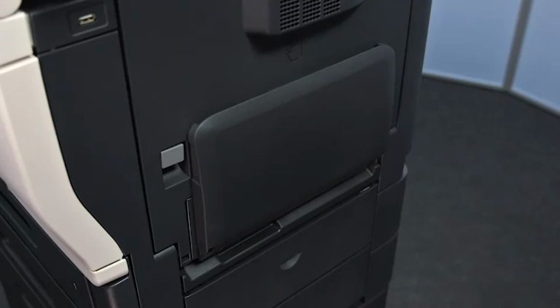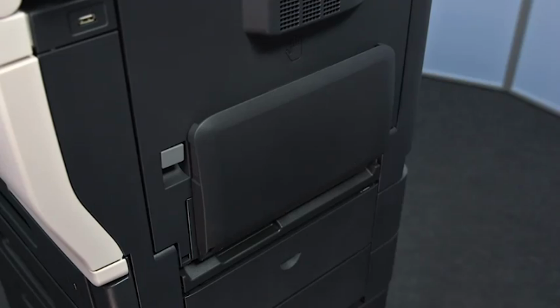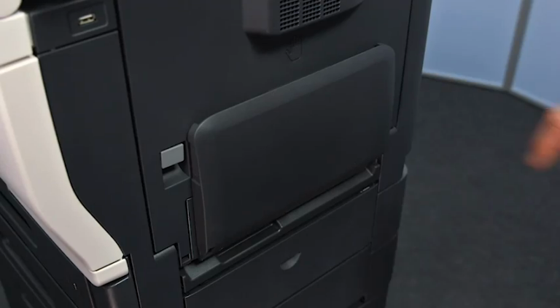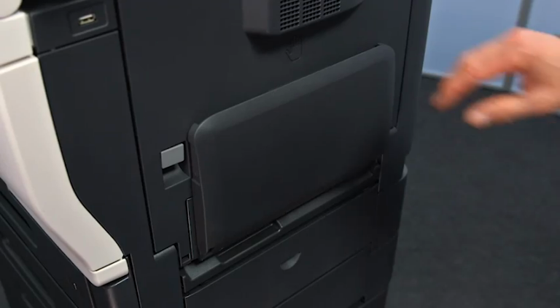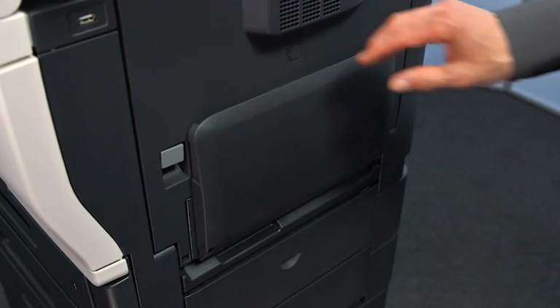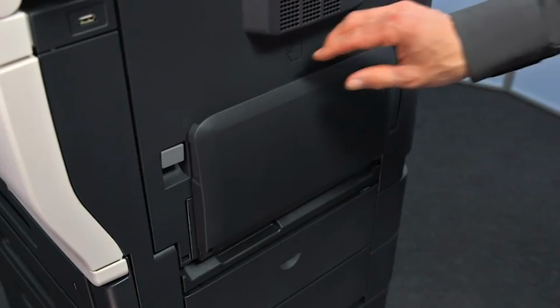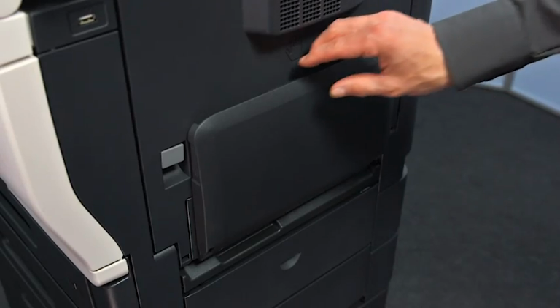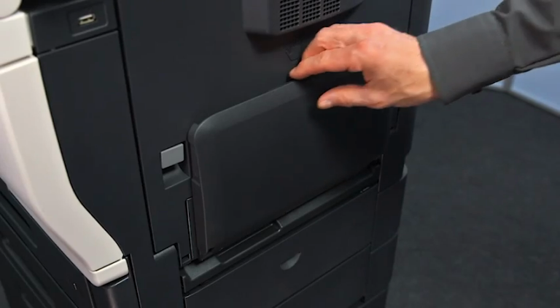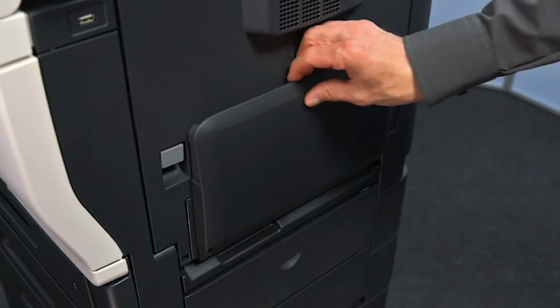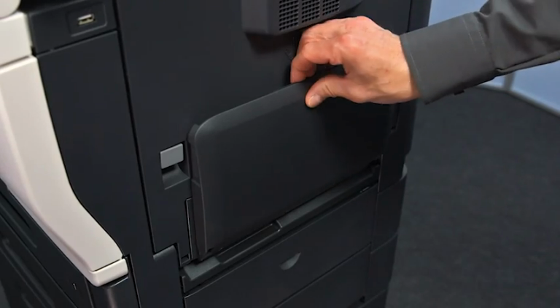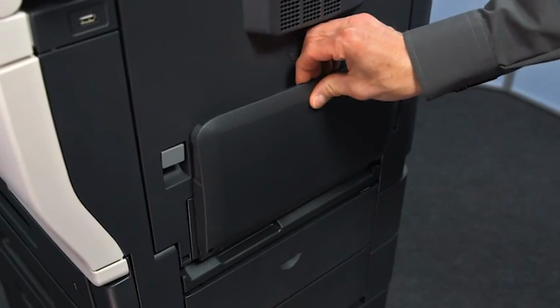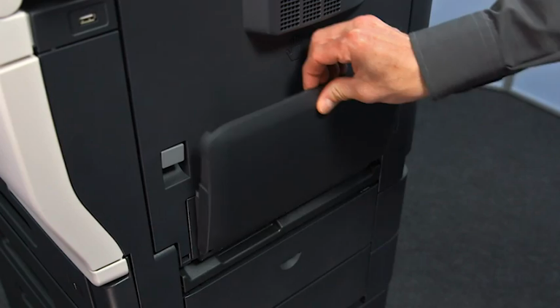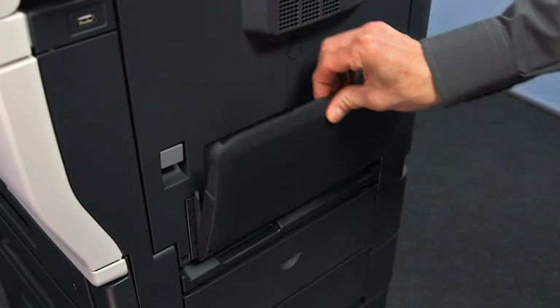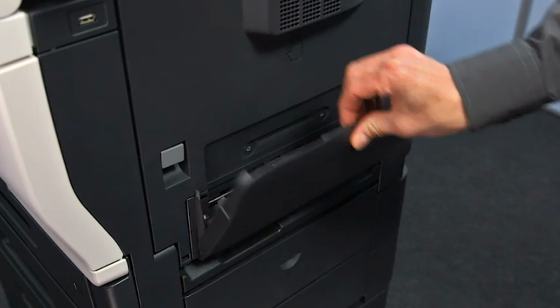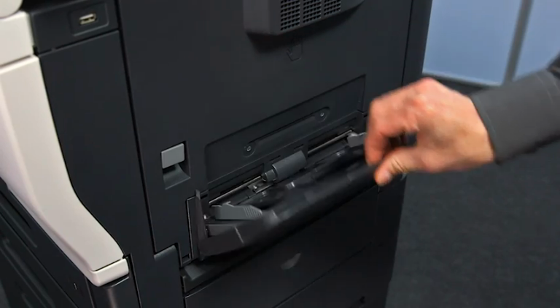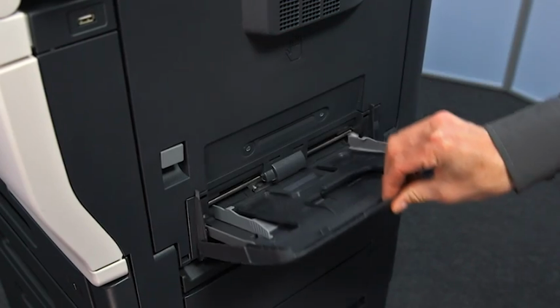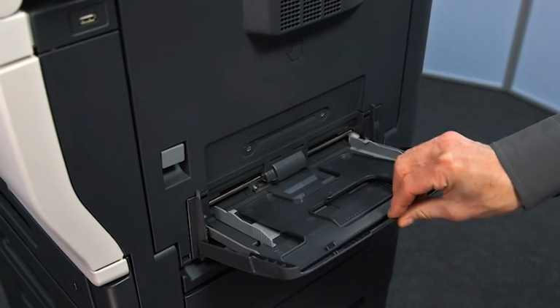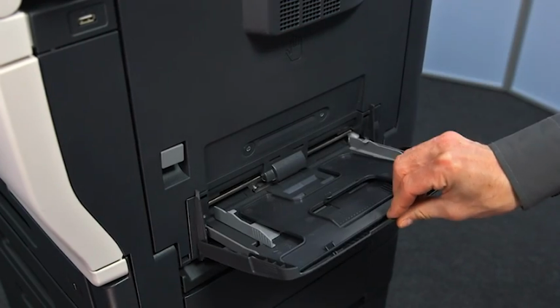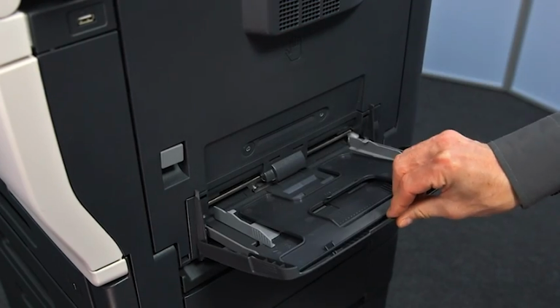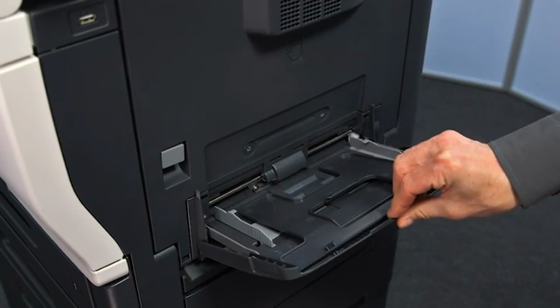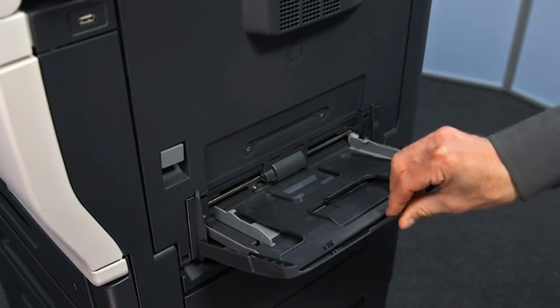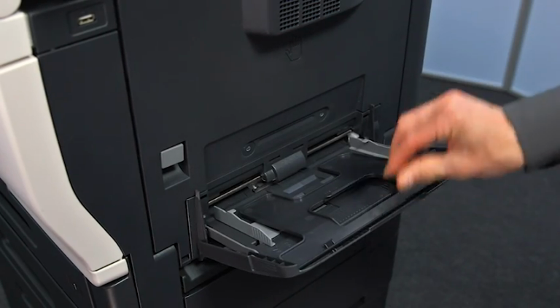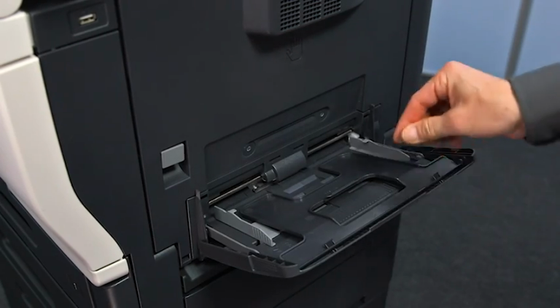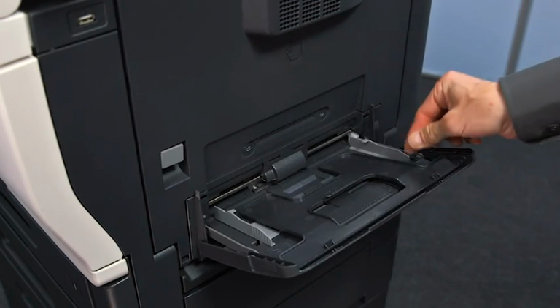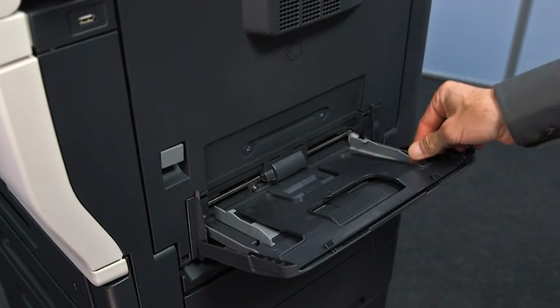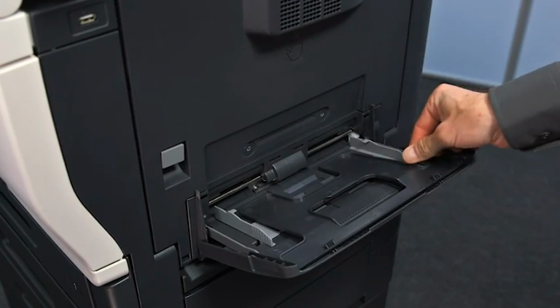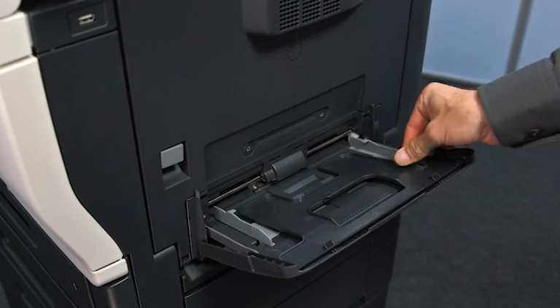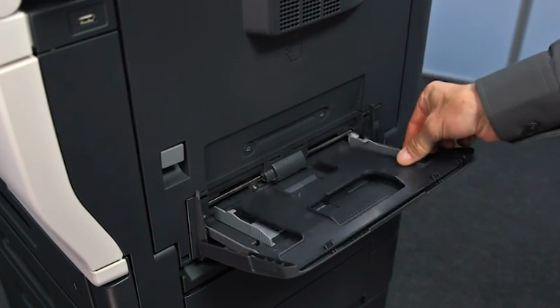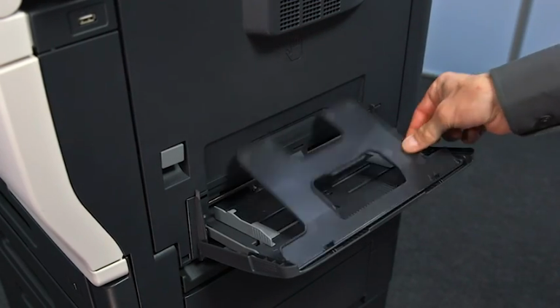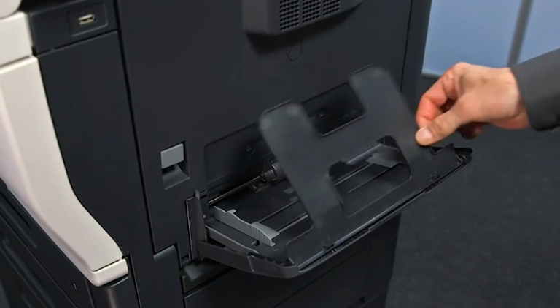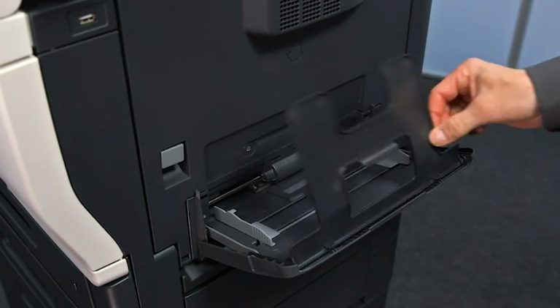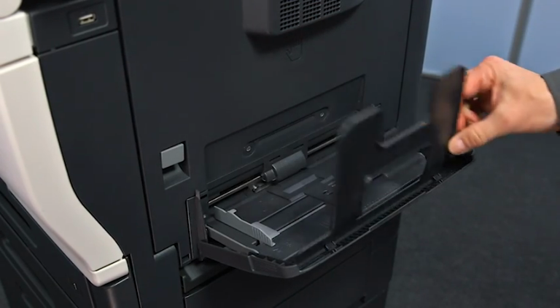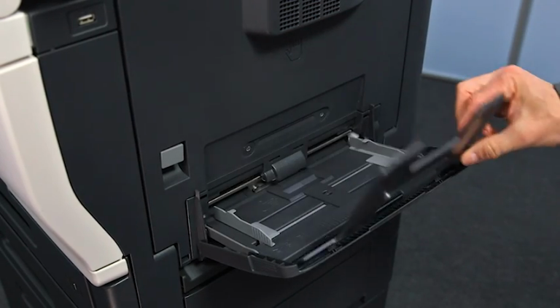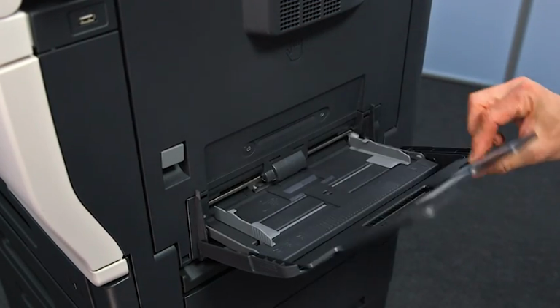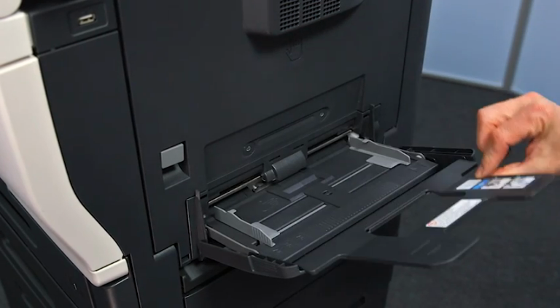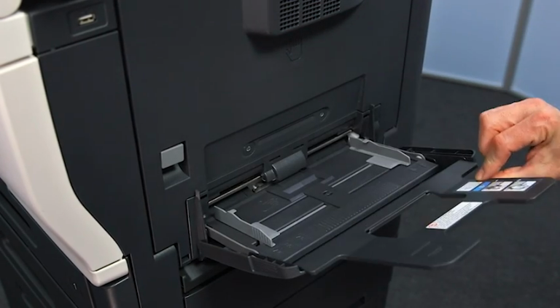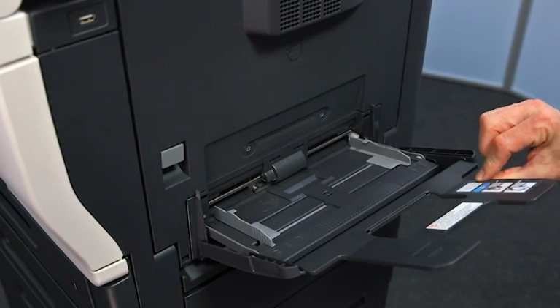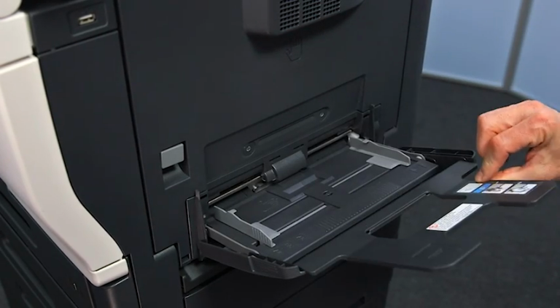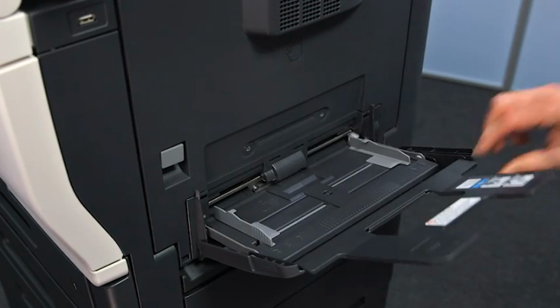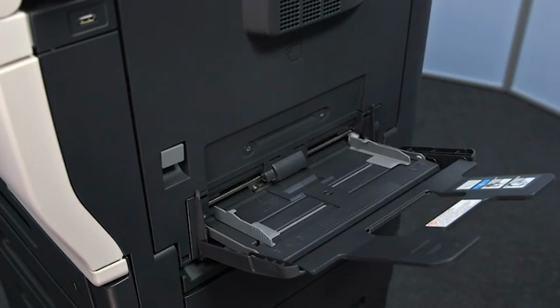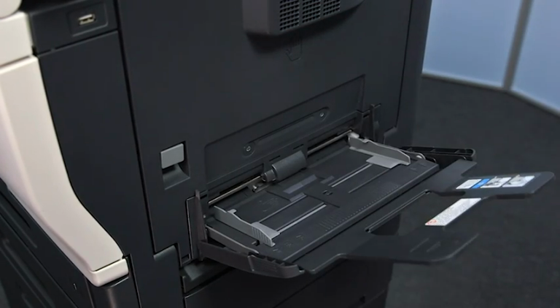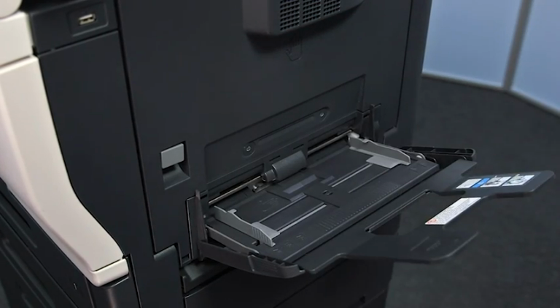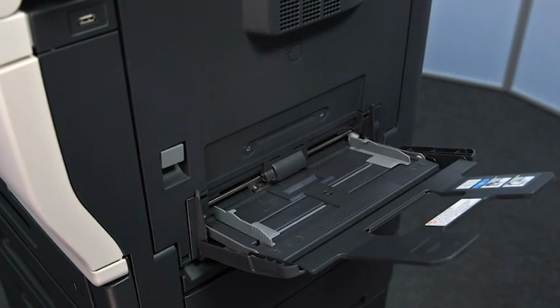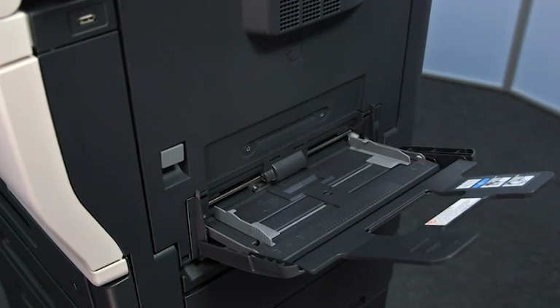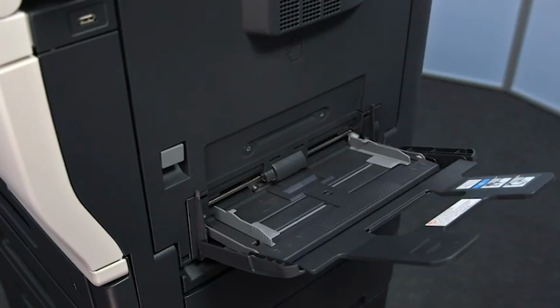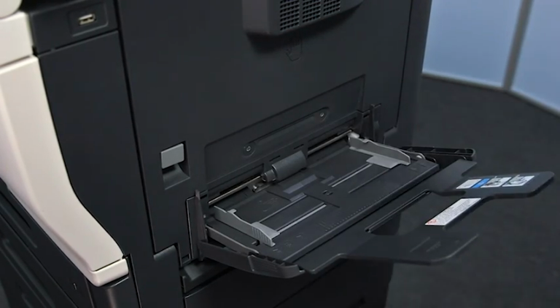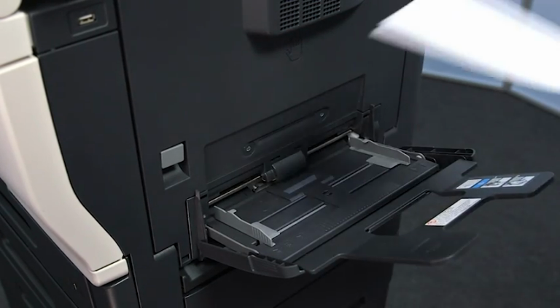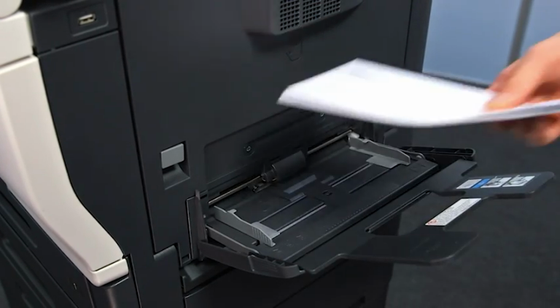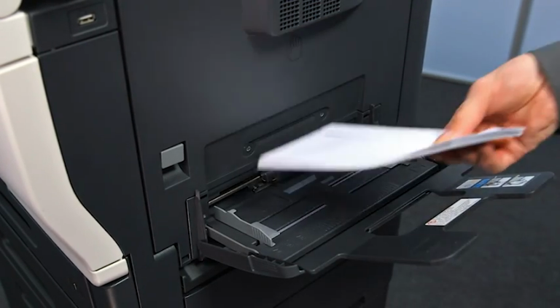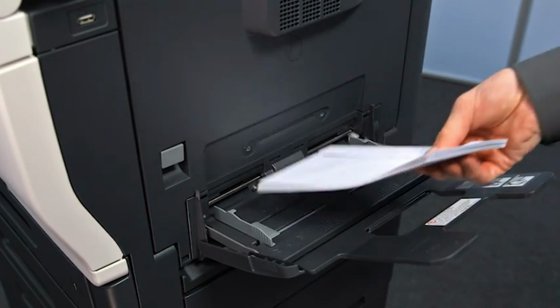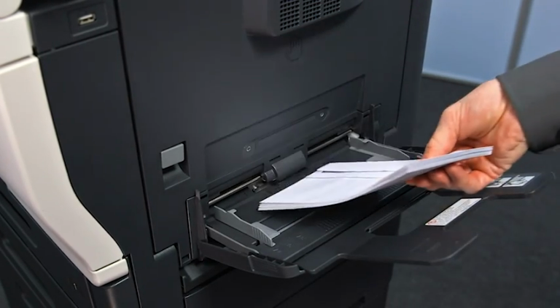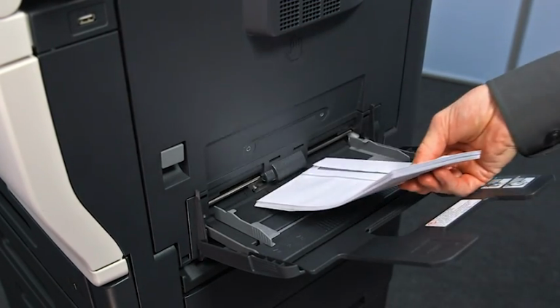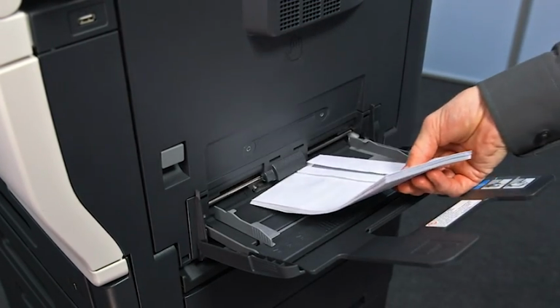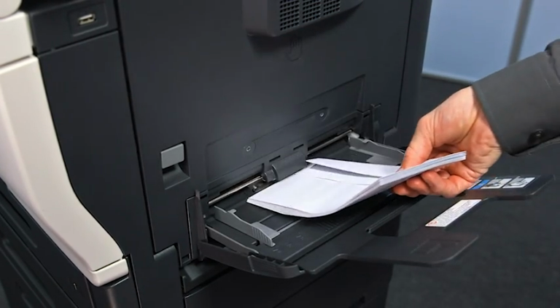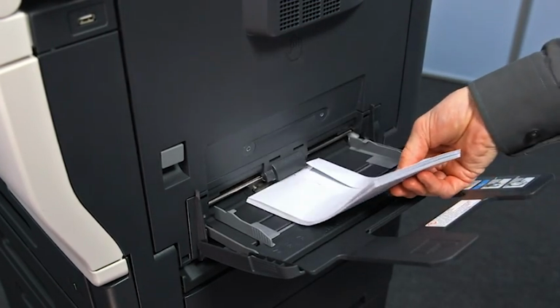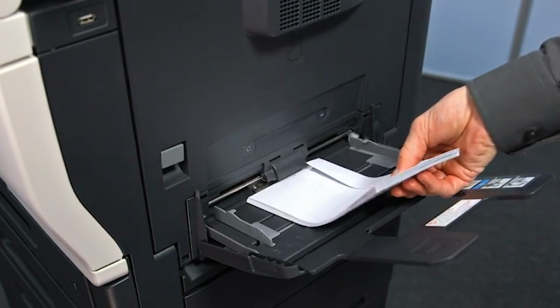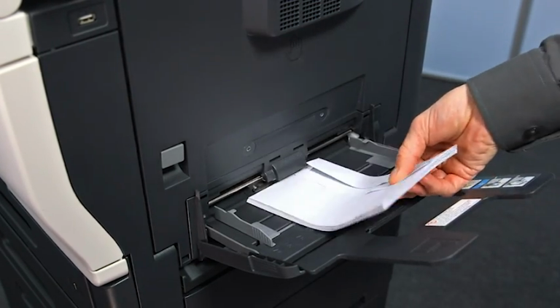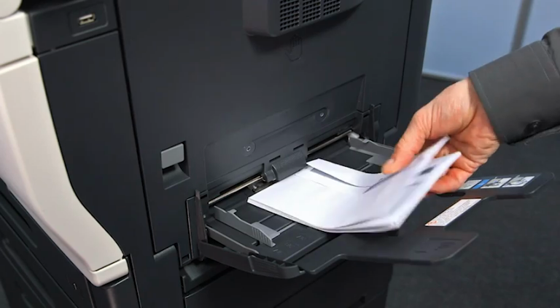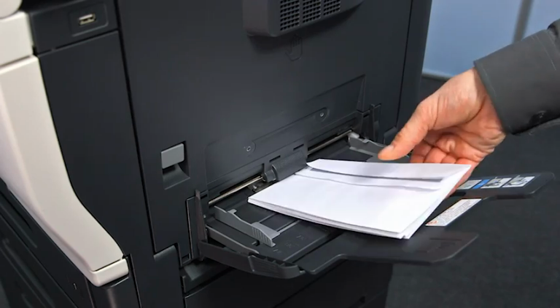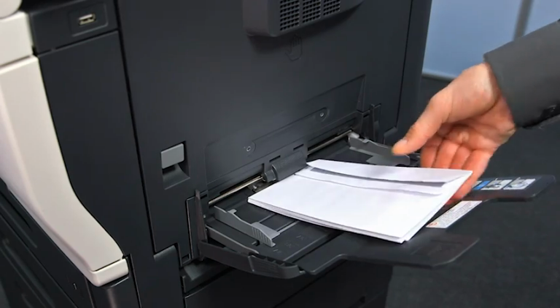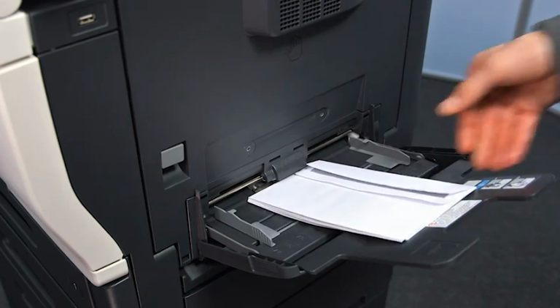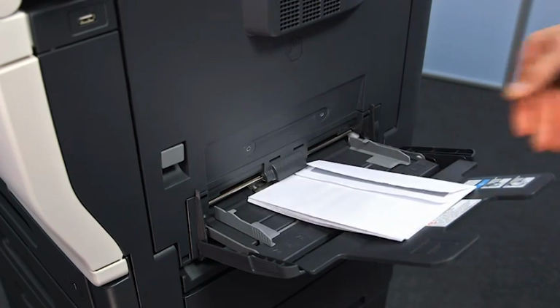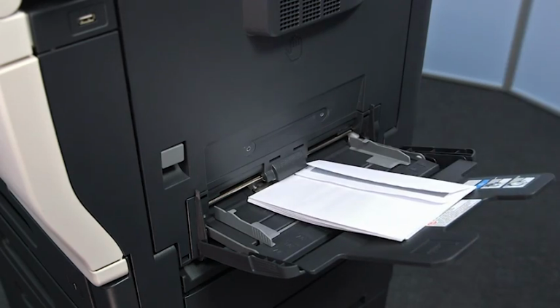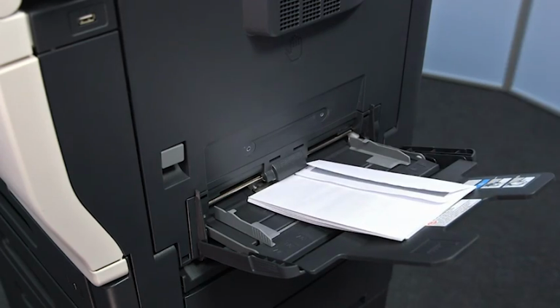Using the manual feed tray, you can feed special materials into the system, for example envelopes.